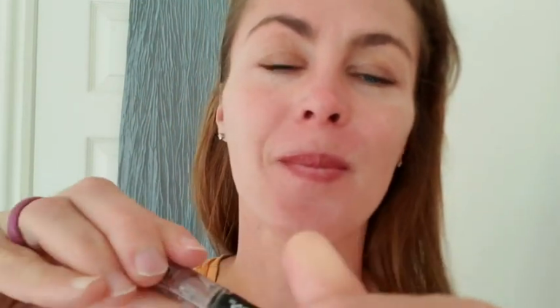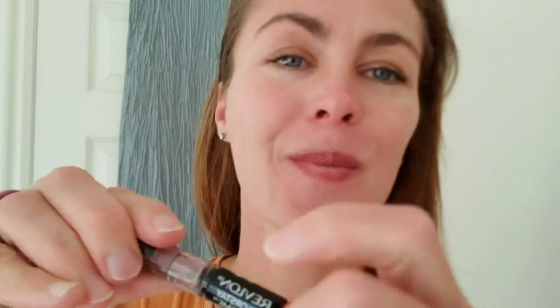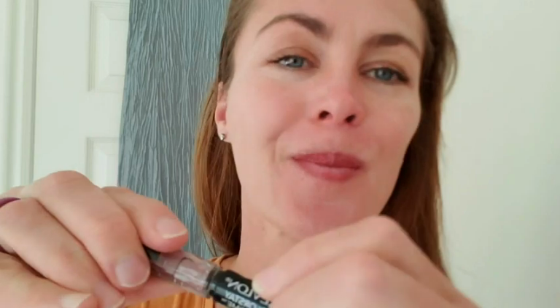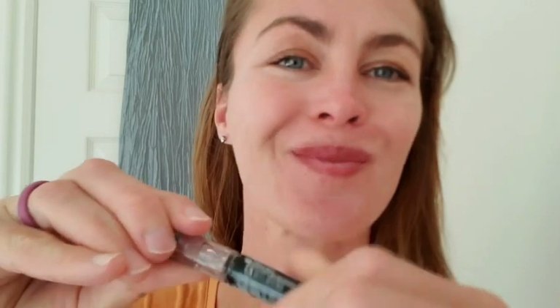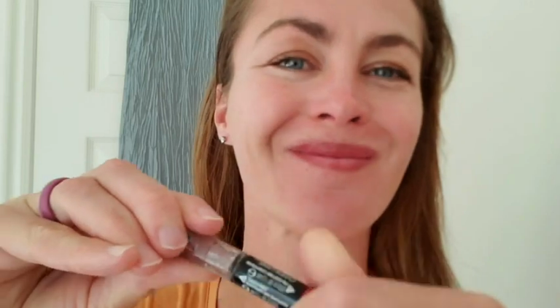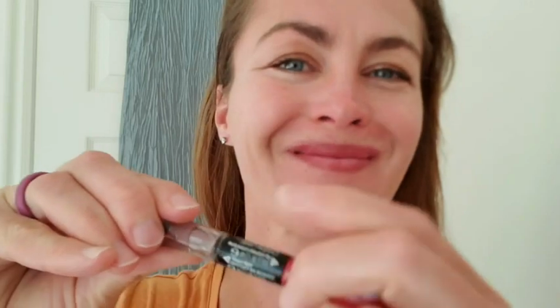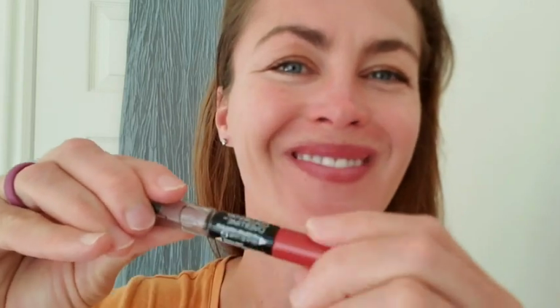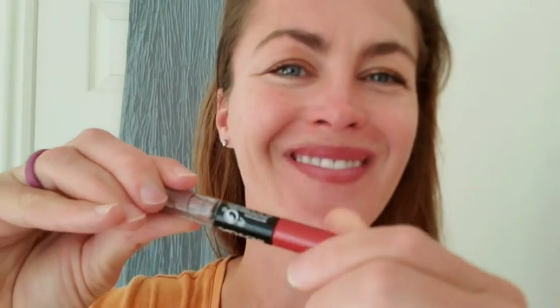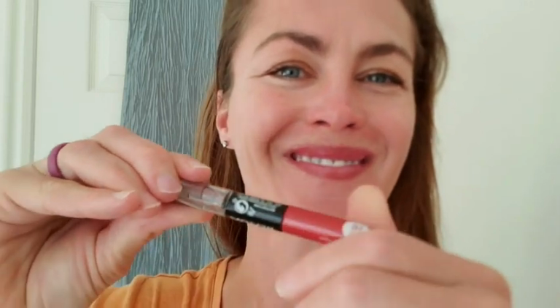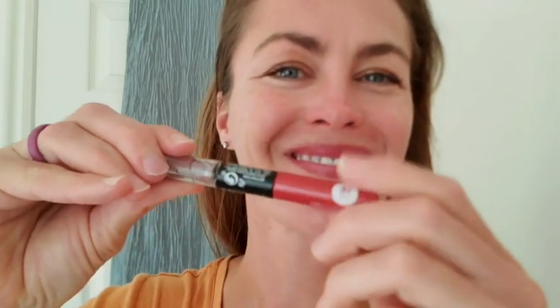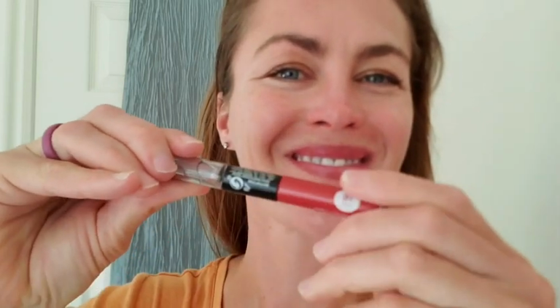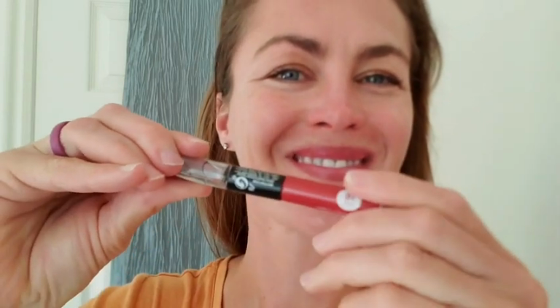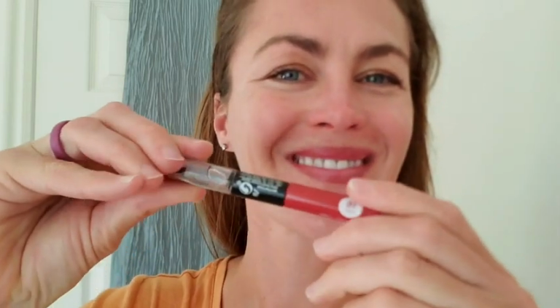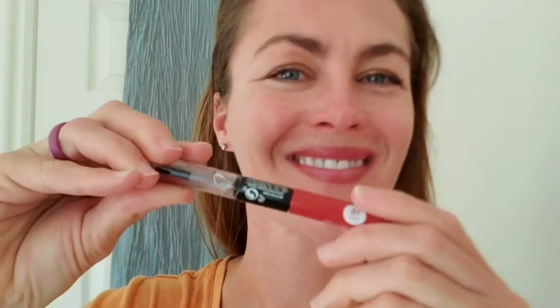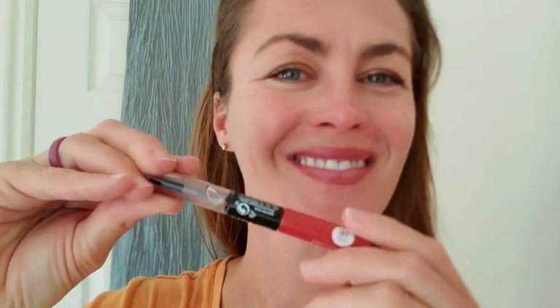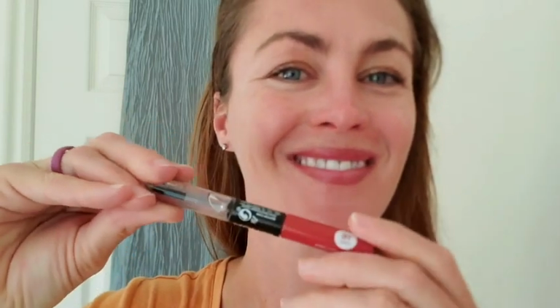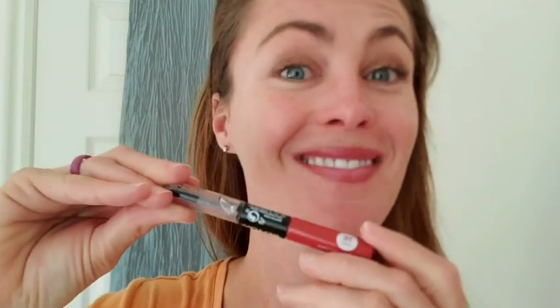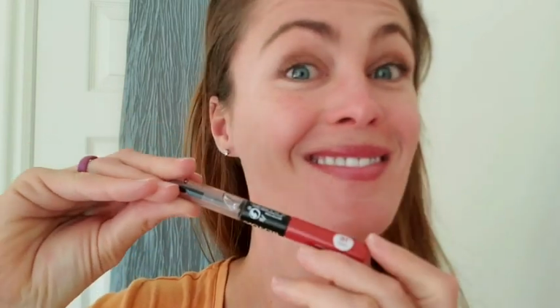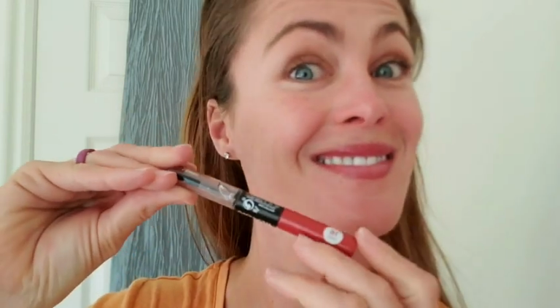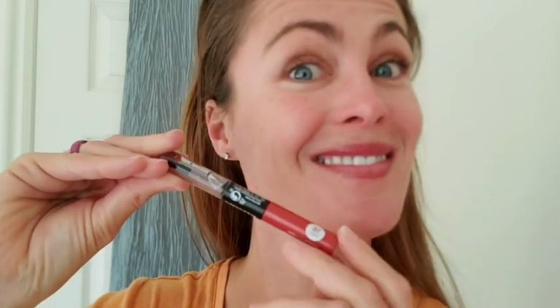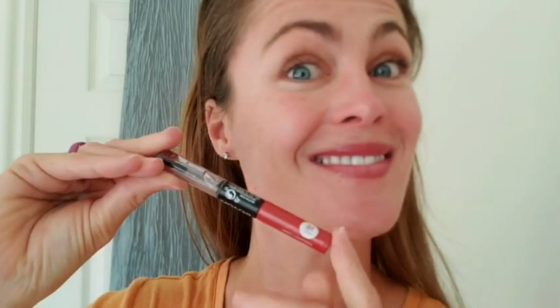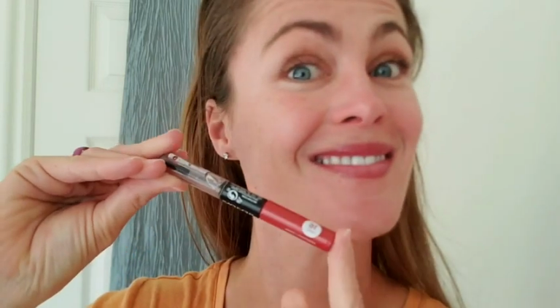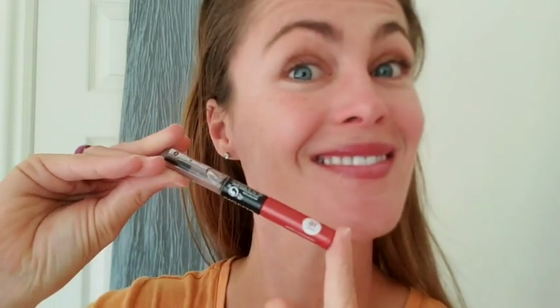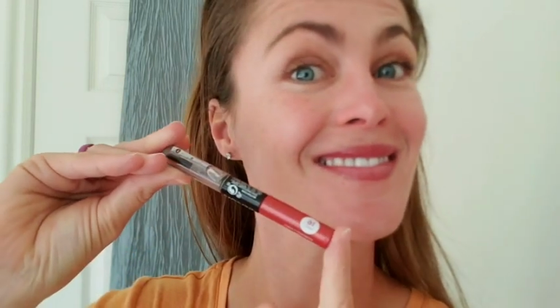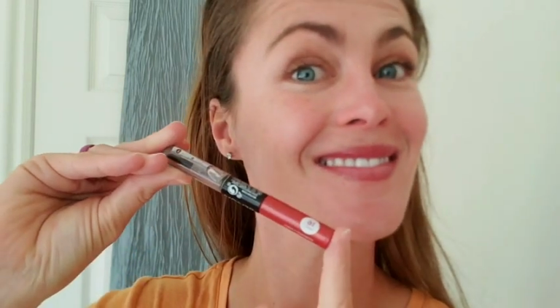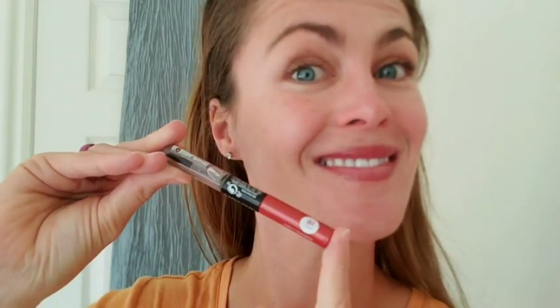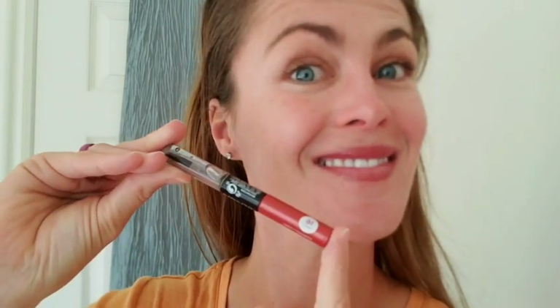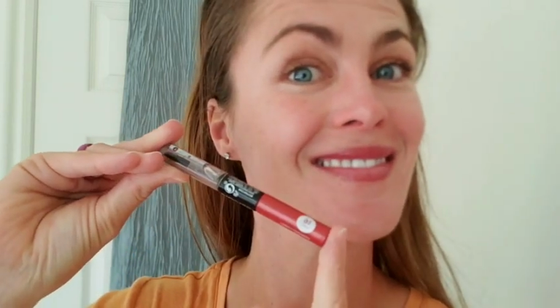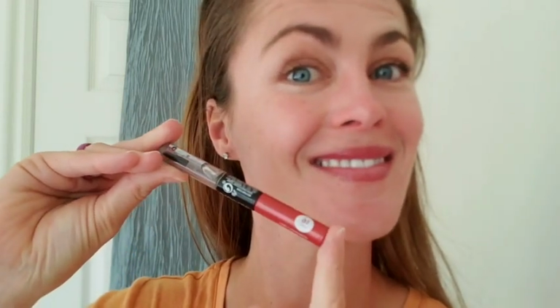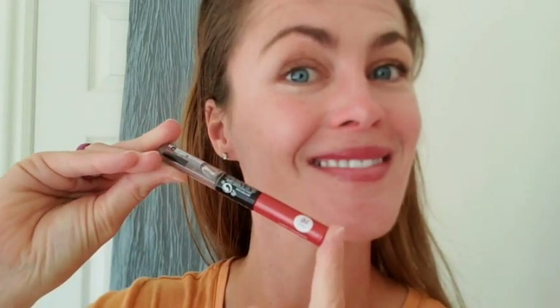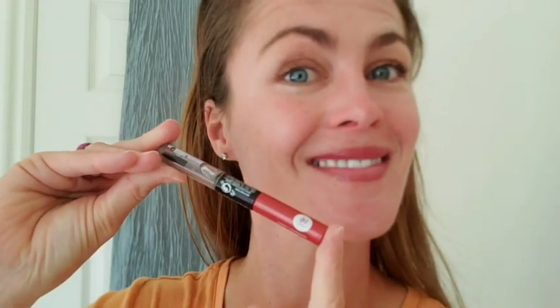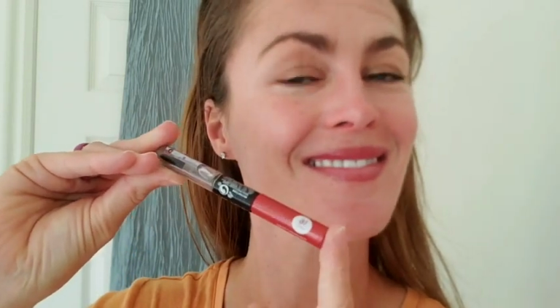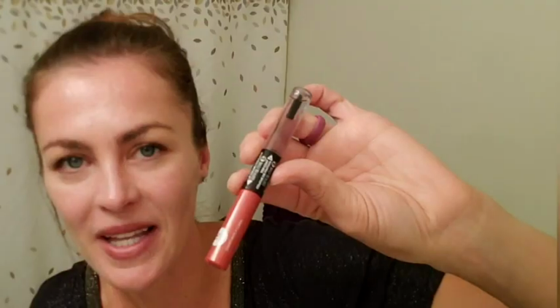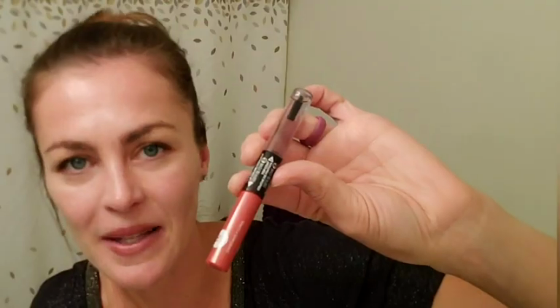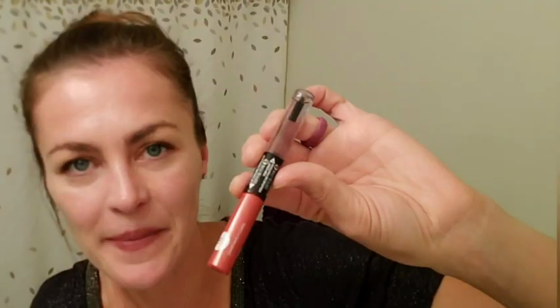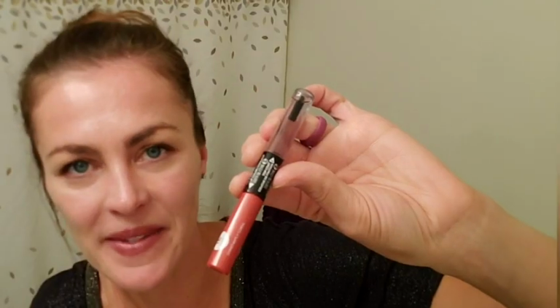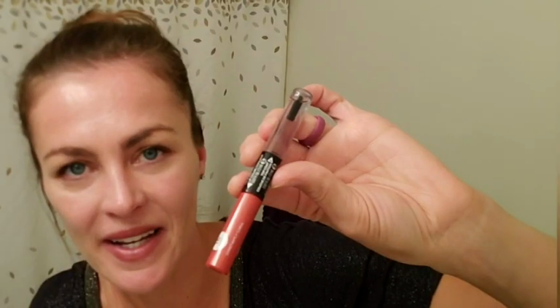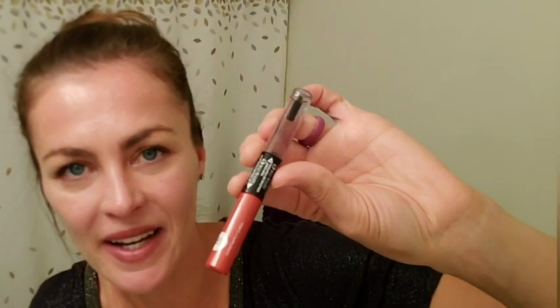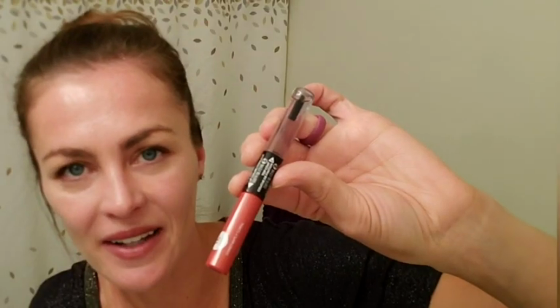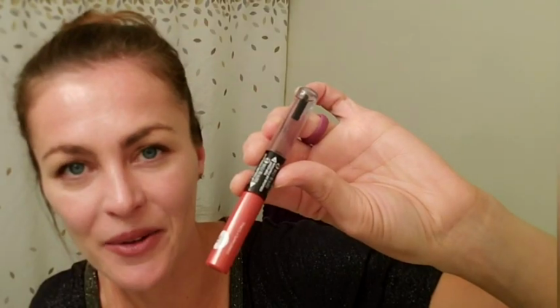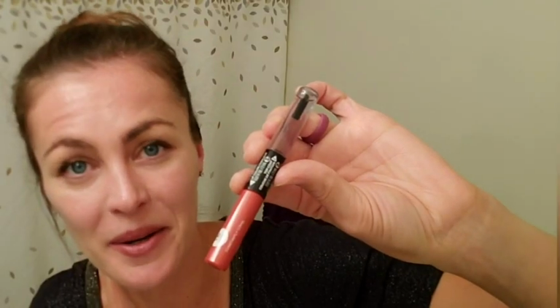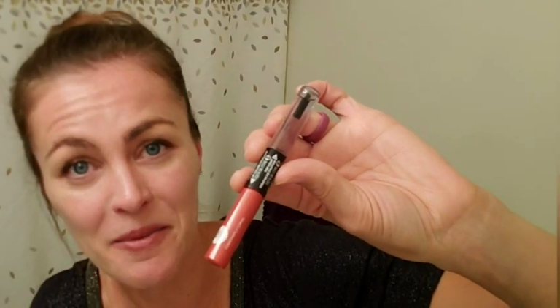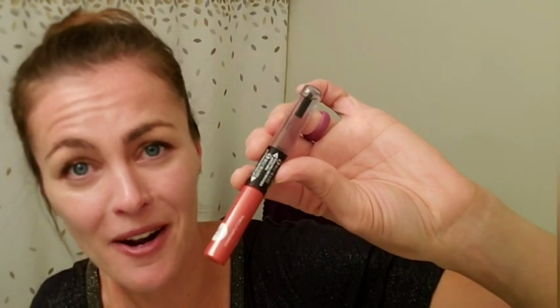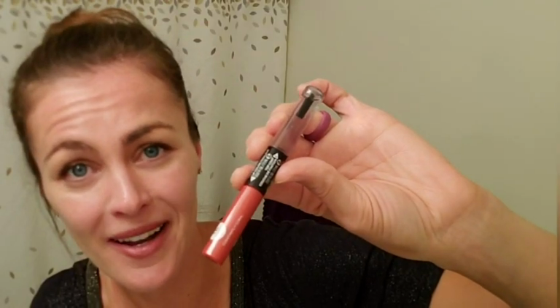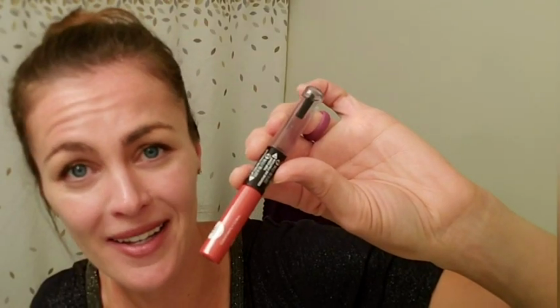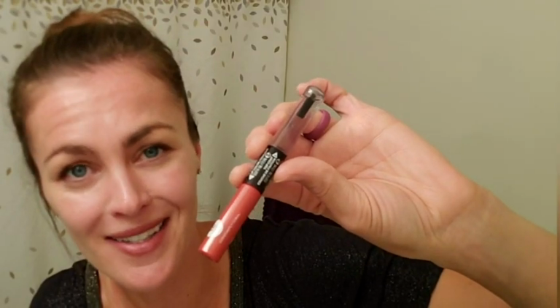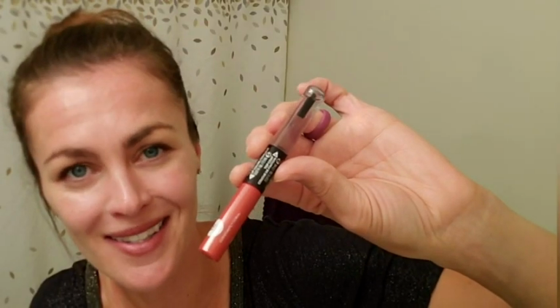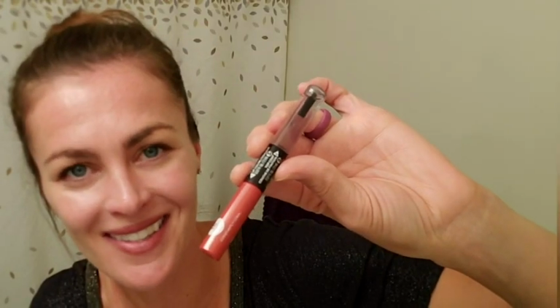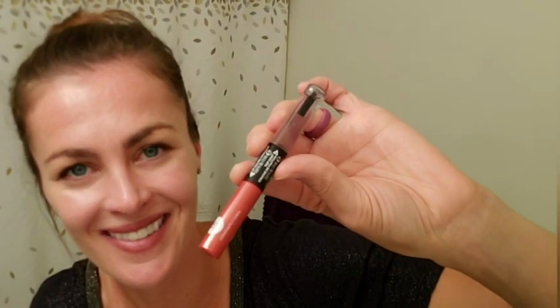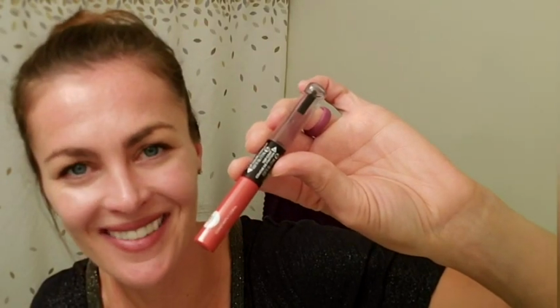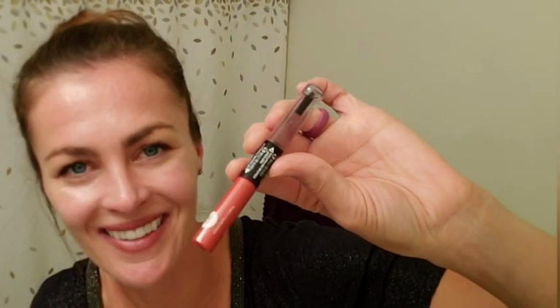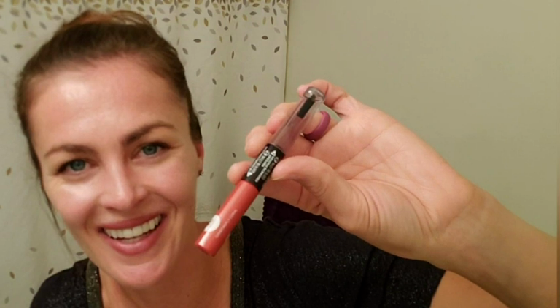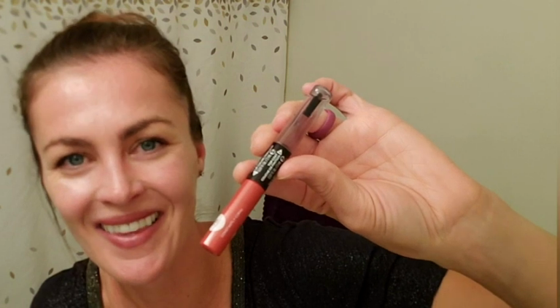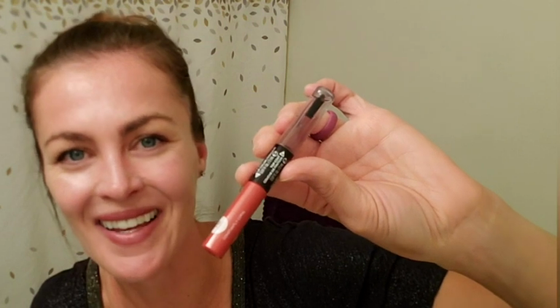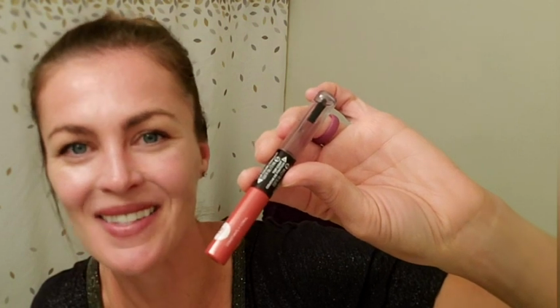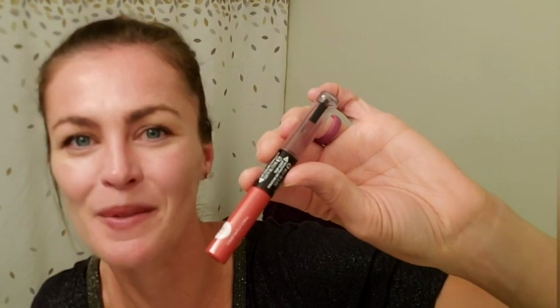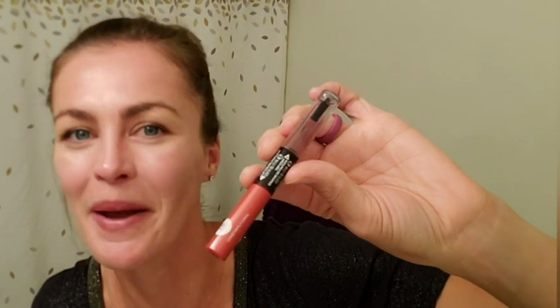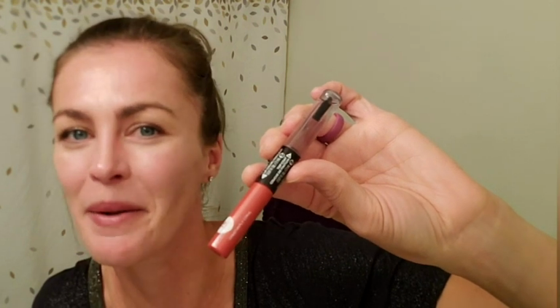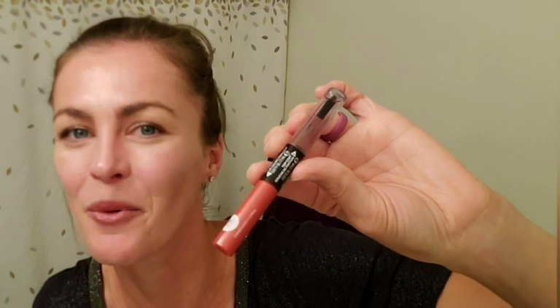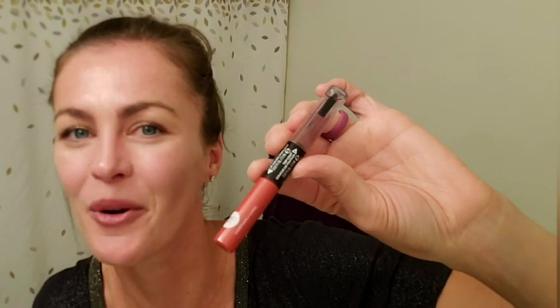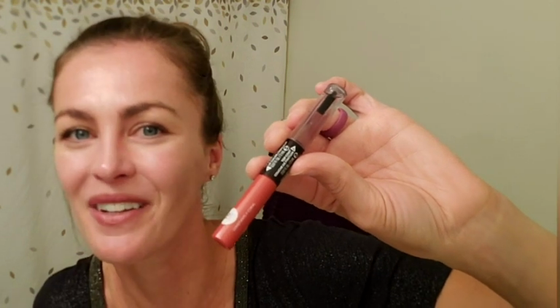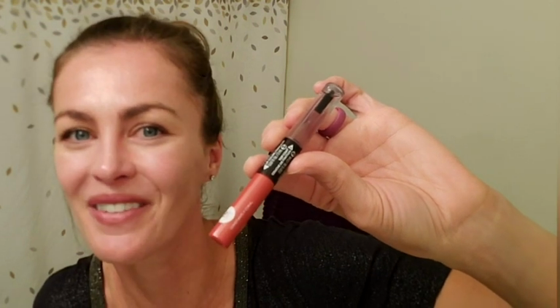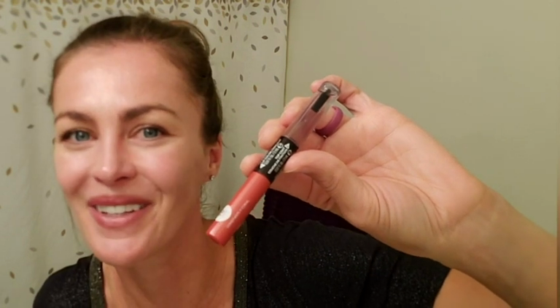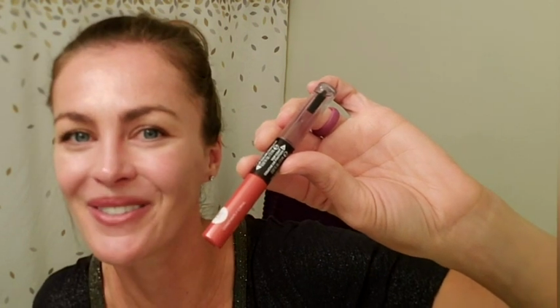I don't have to worry about it fading on me. Great lipstick, great price, and that's my point of view.